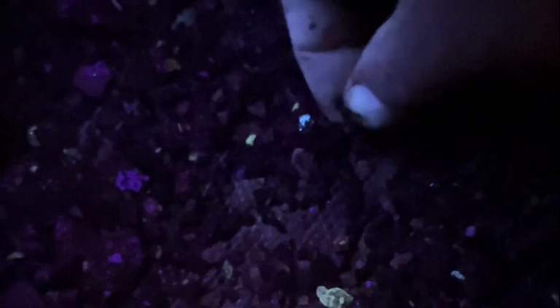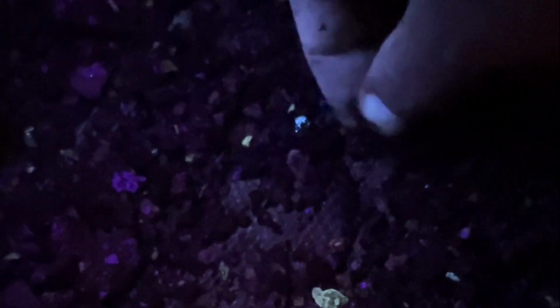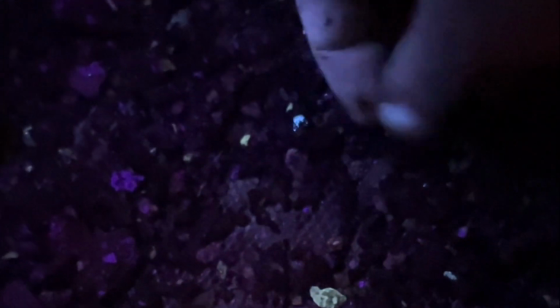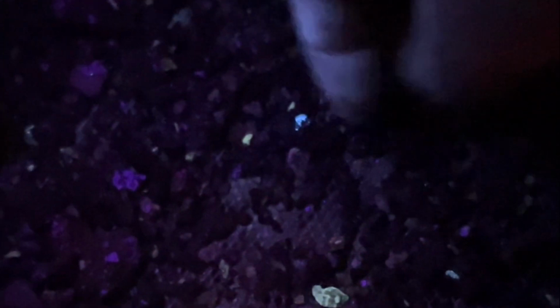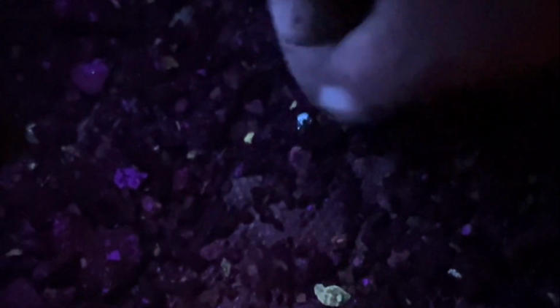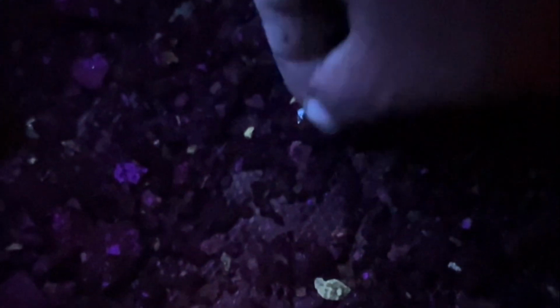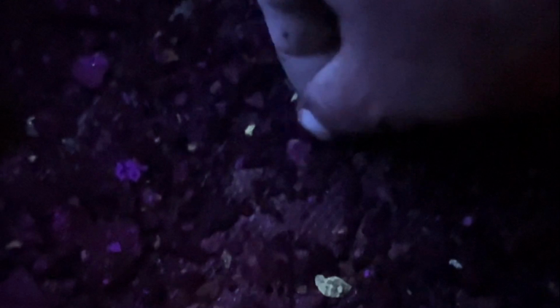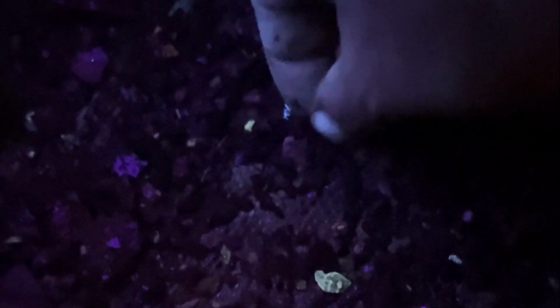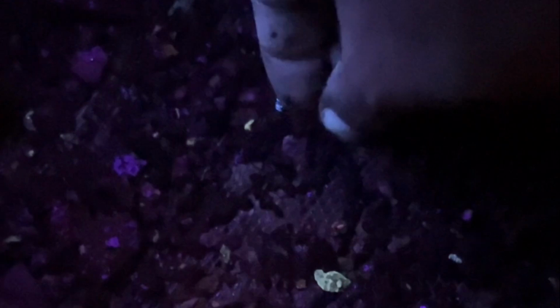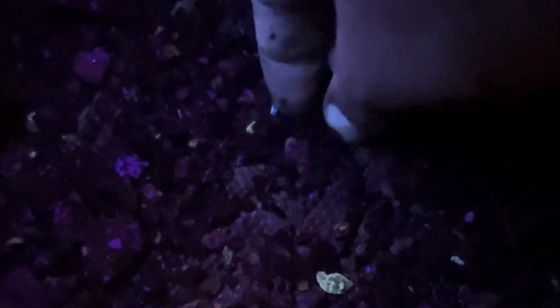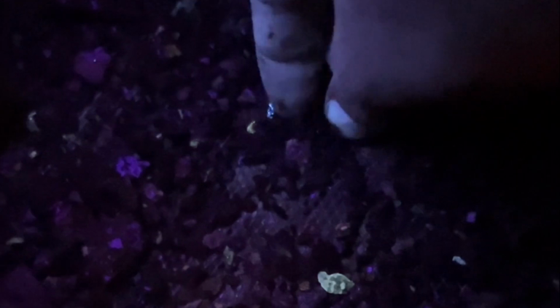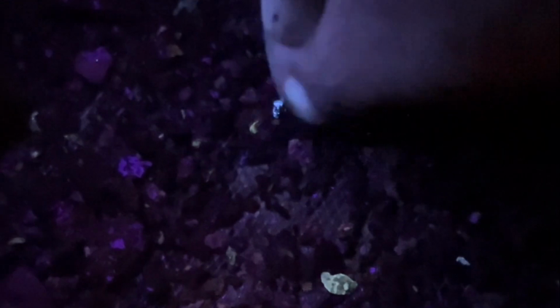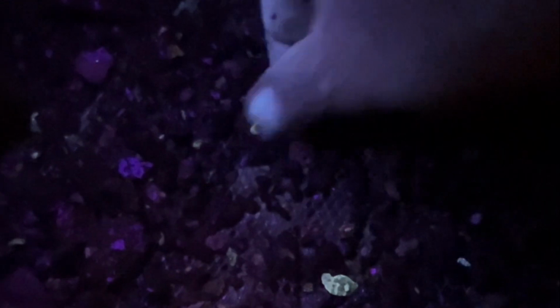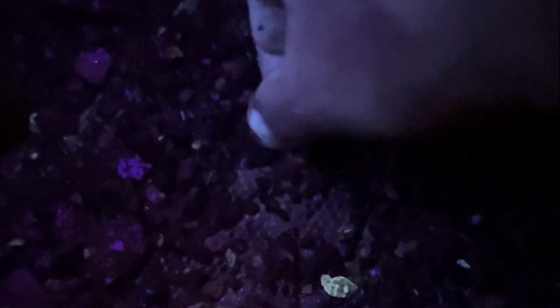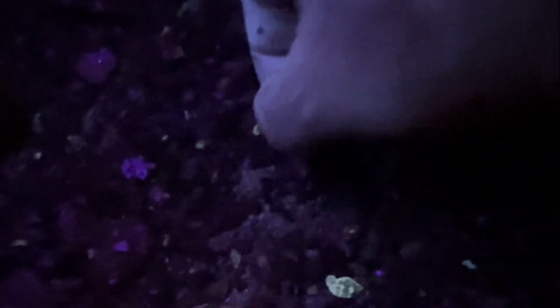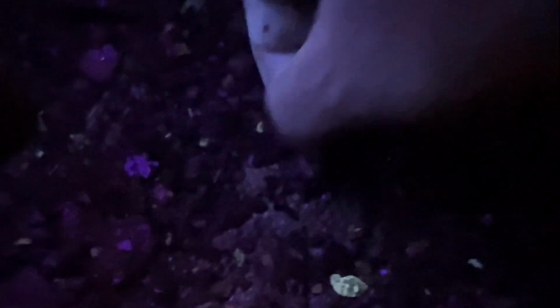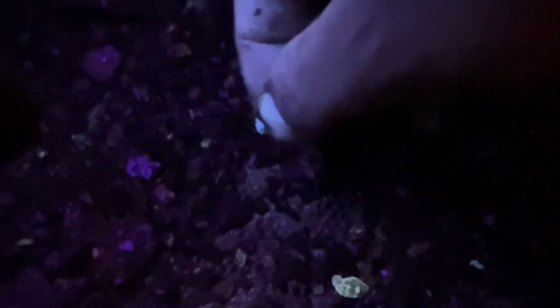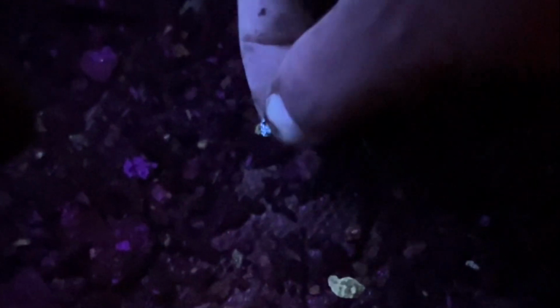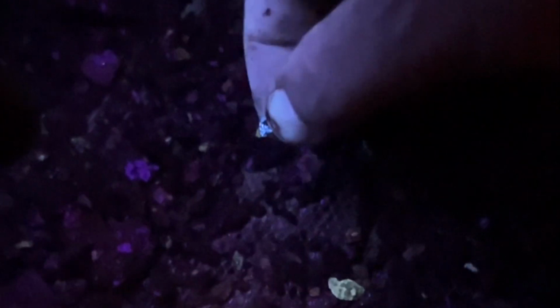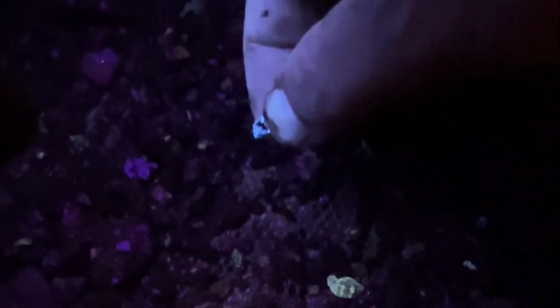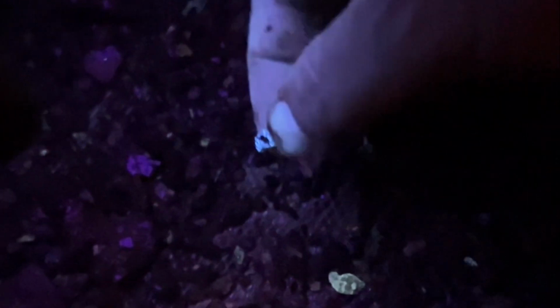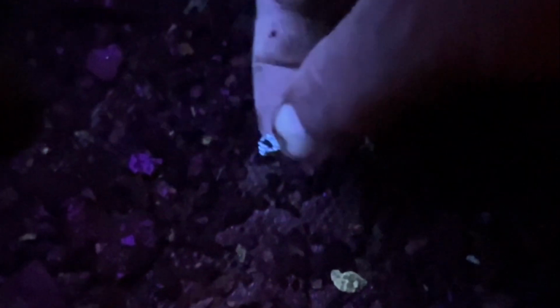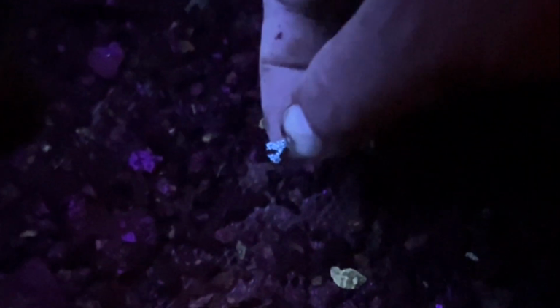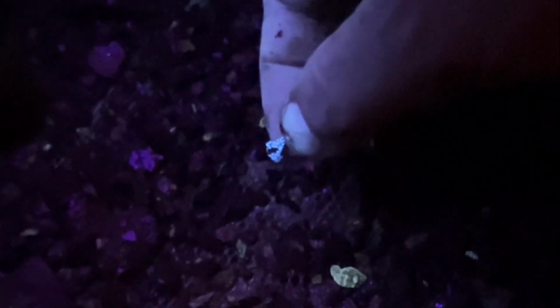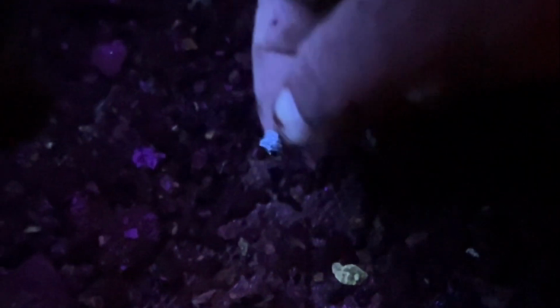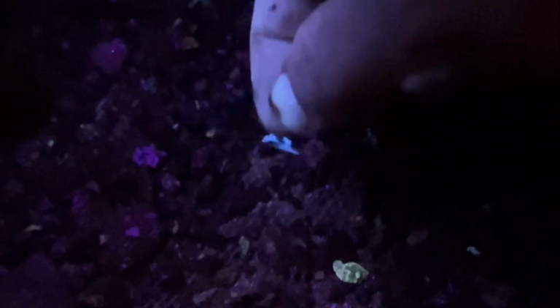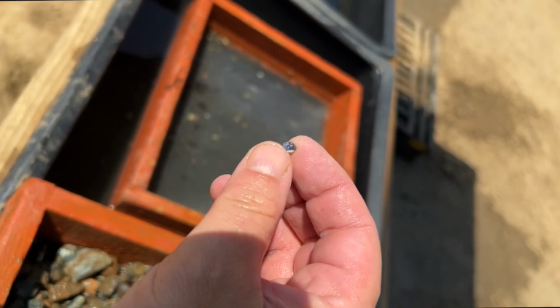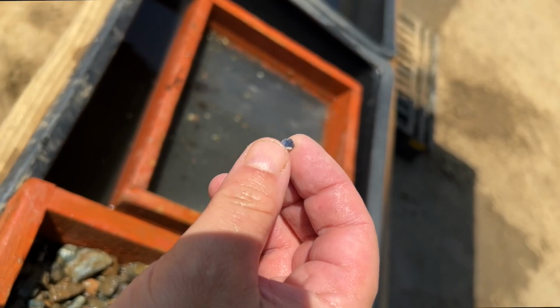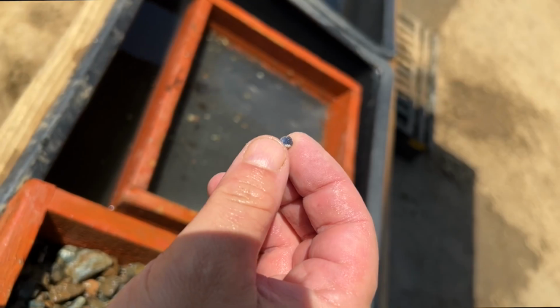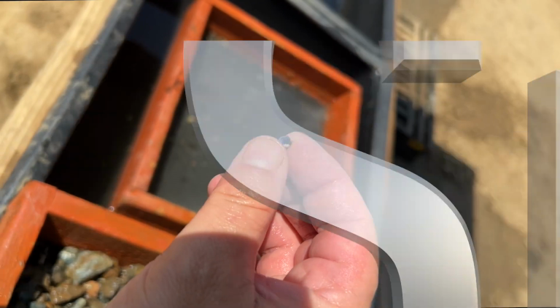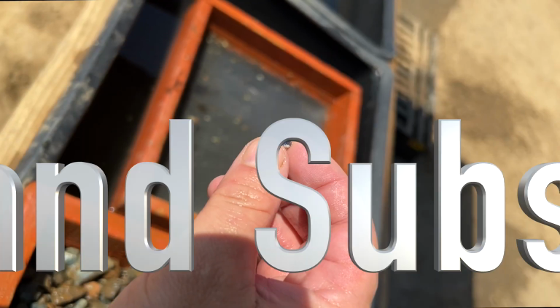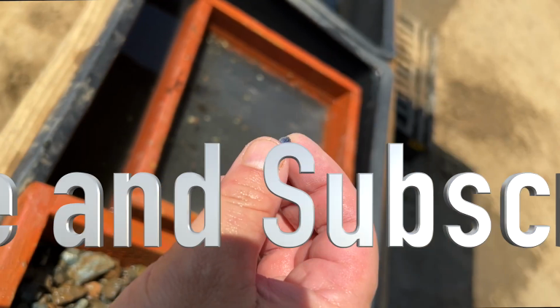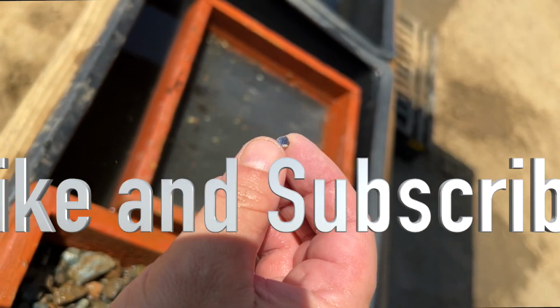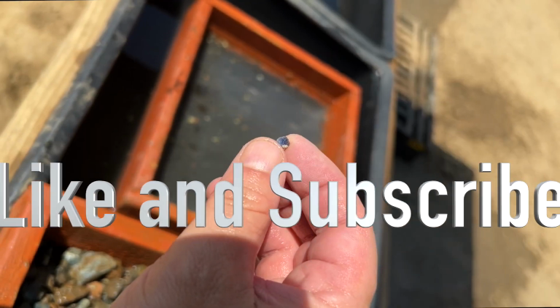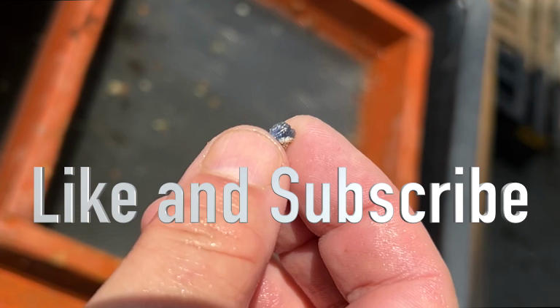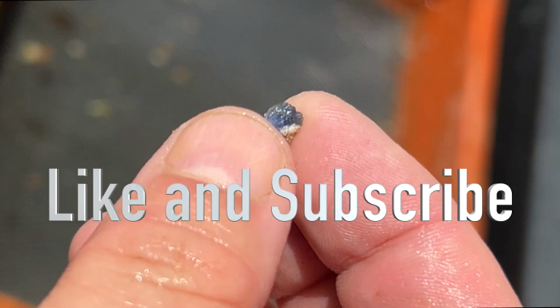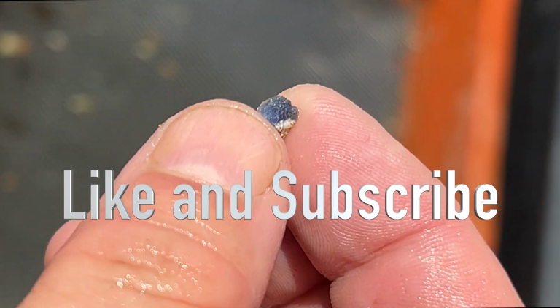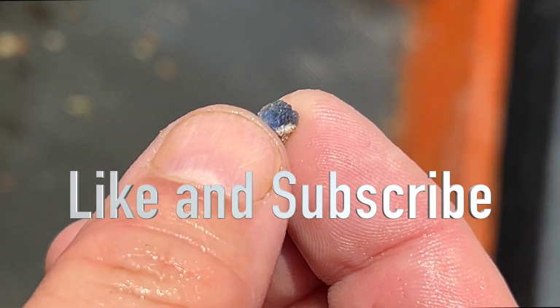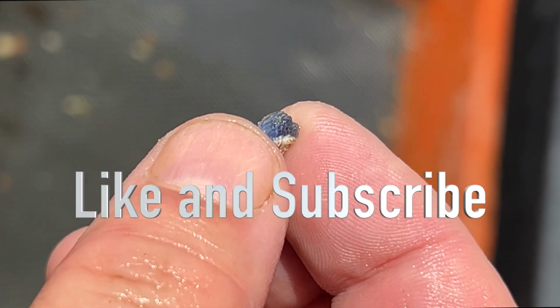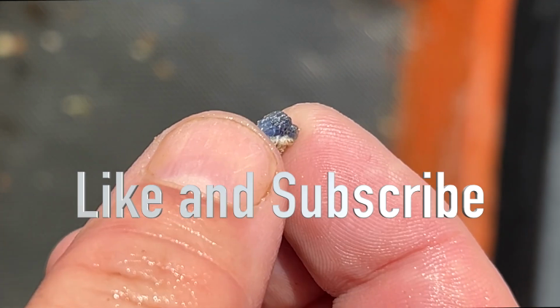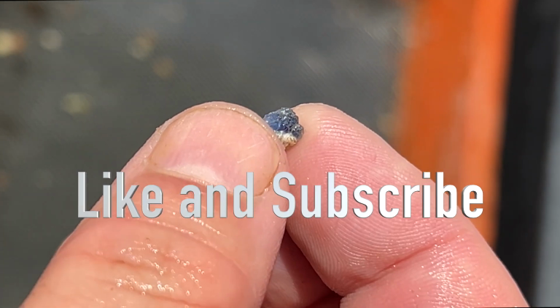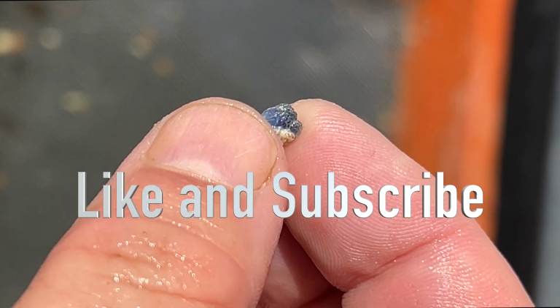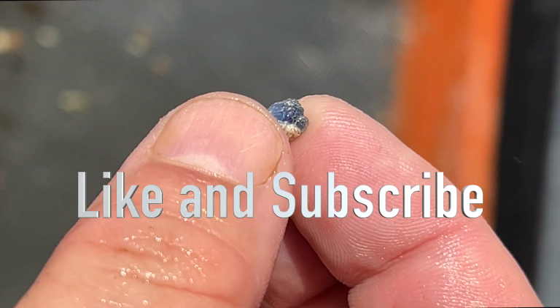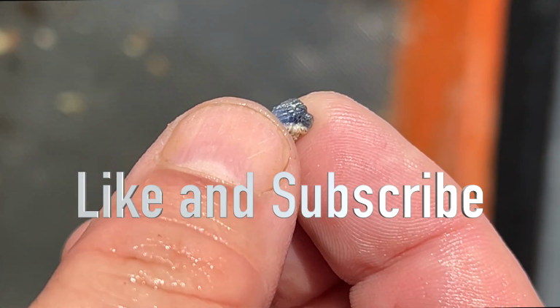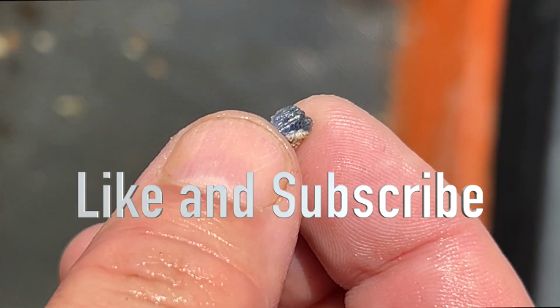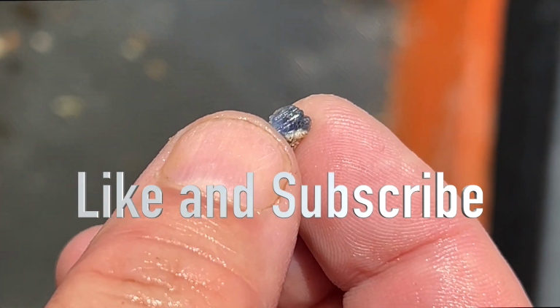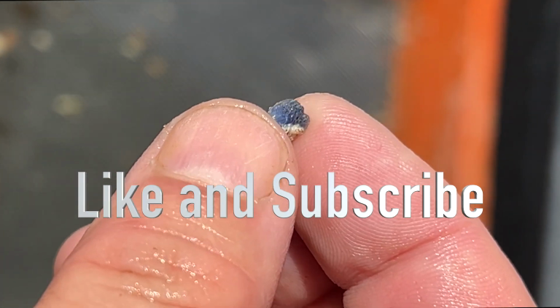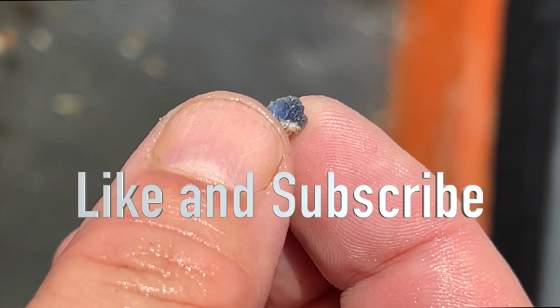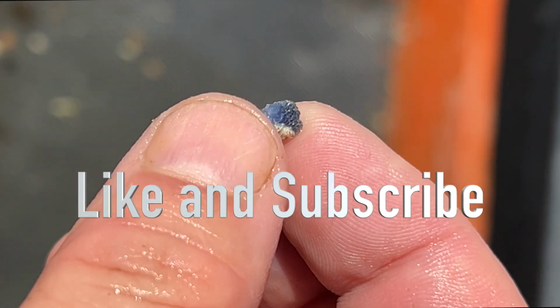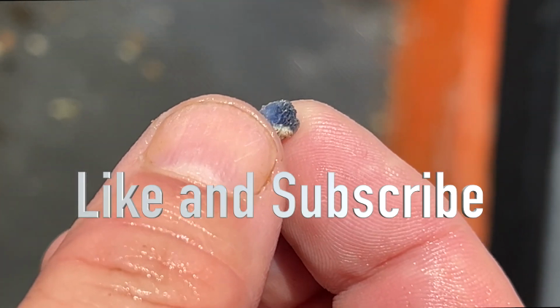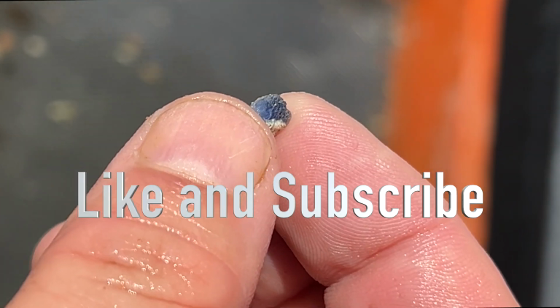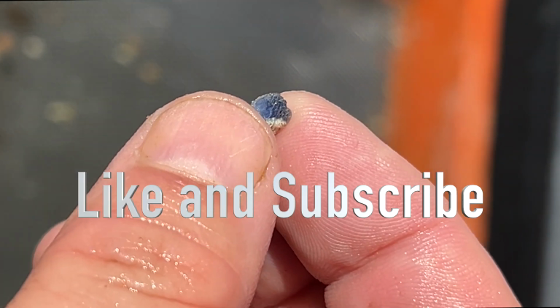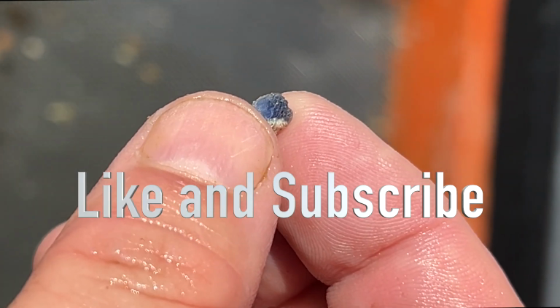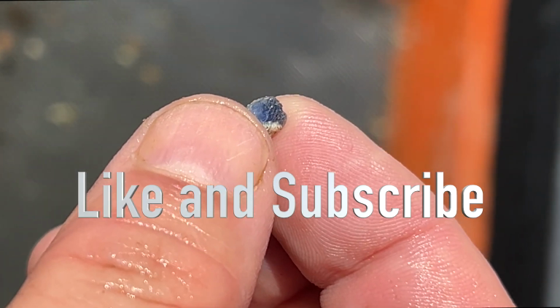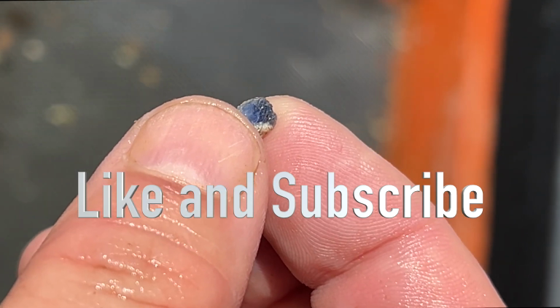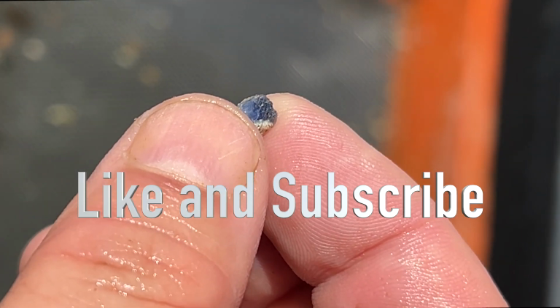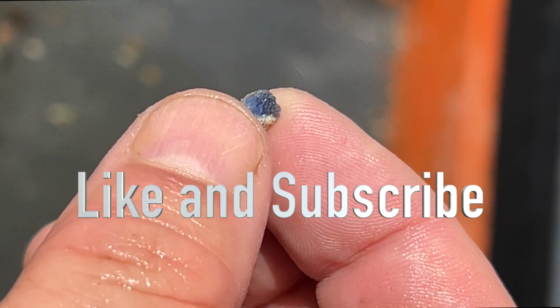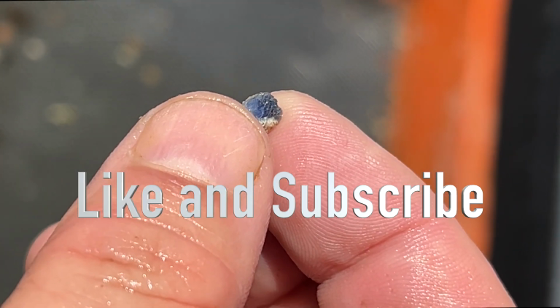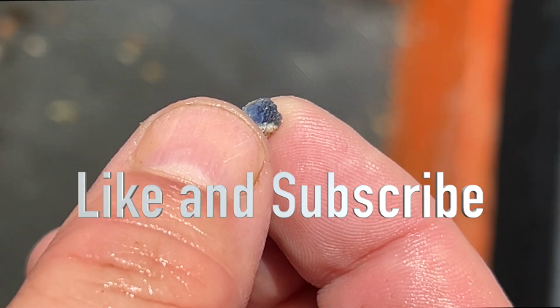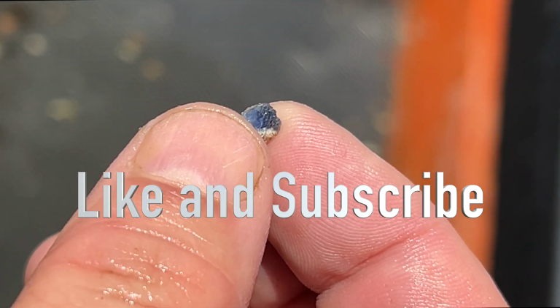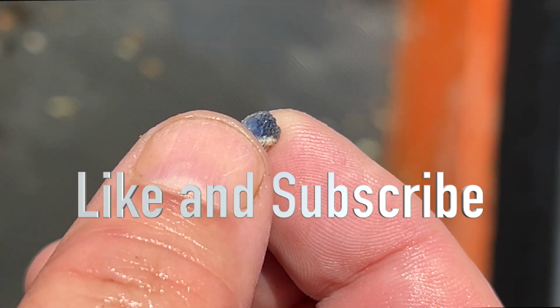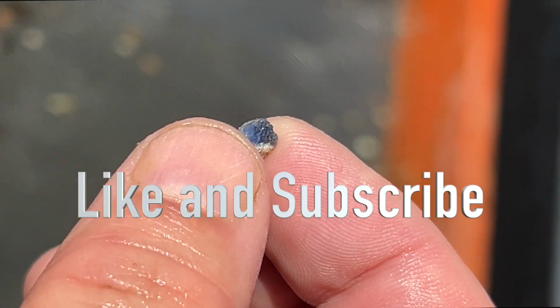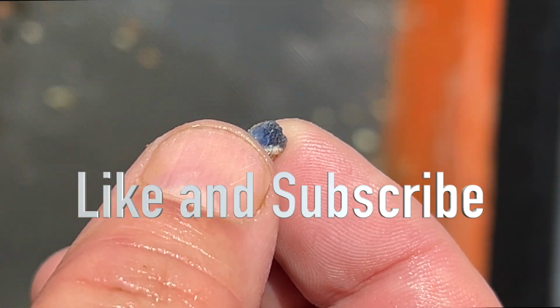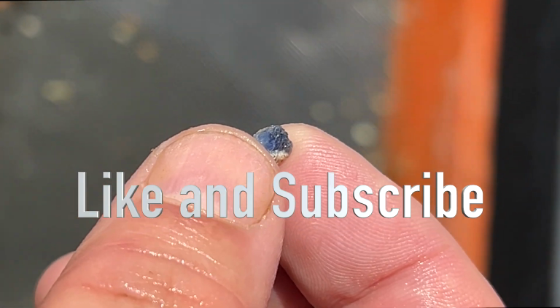By the way, if you enjoy this kind of content, feel free to subscribe. I post a long video about every other week, and I post a short every other day.